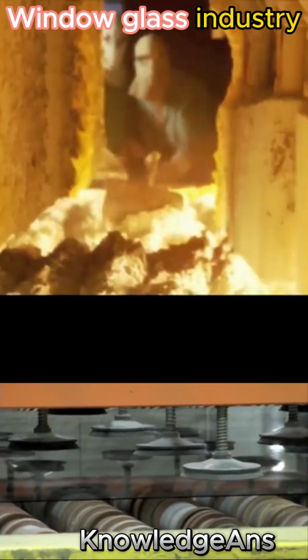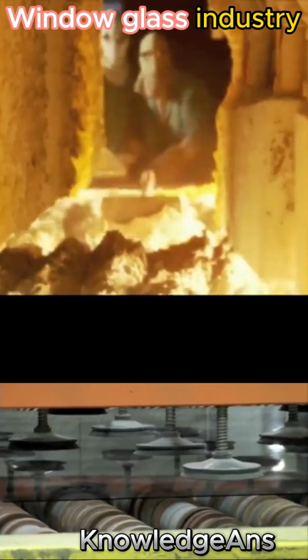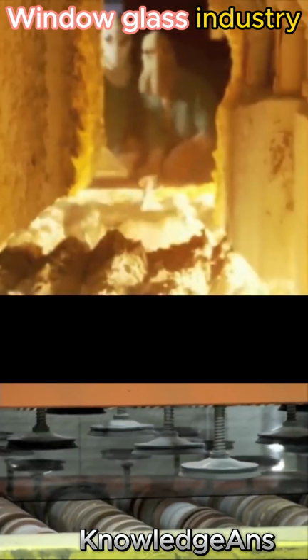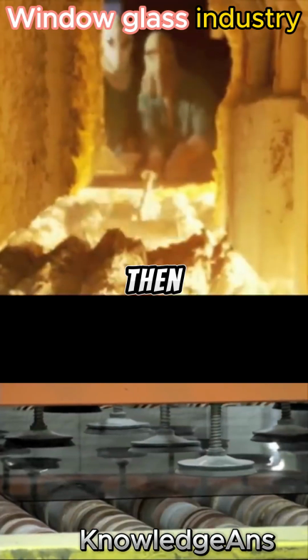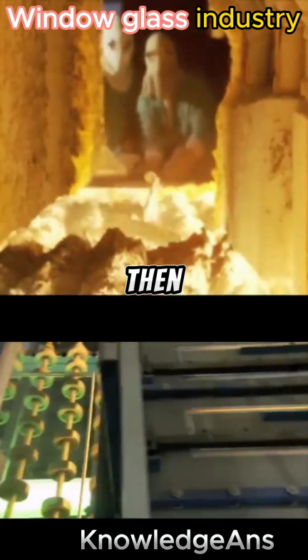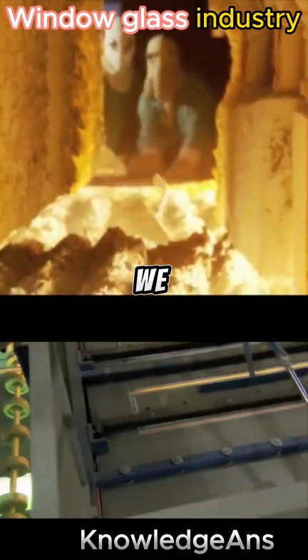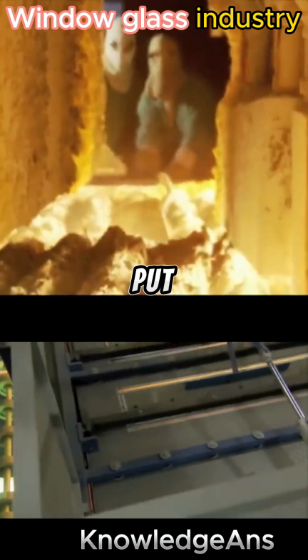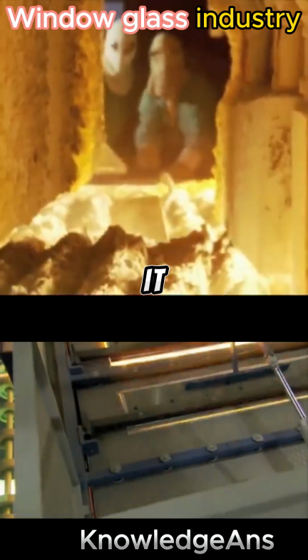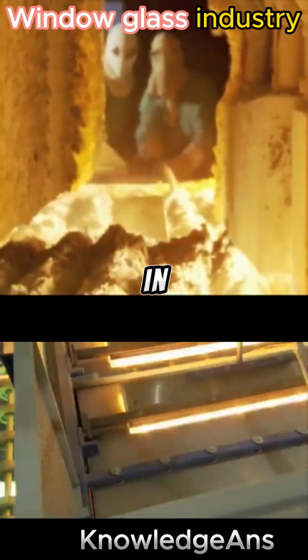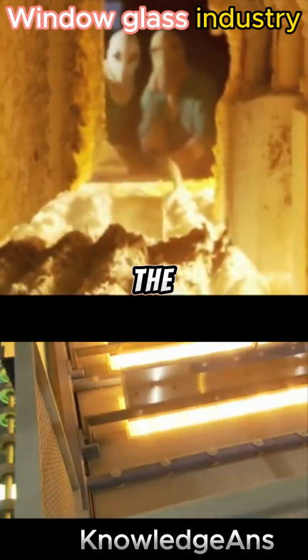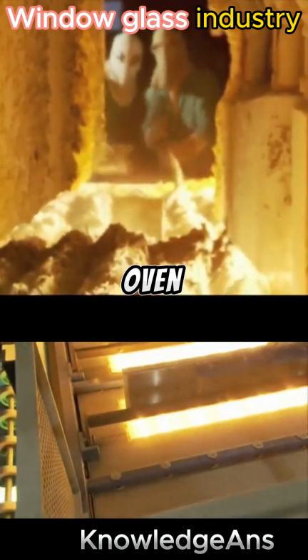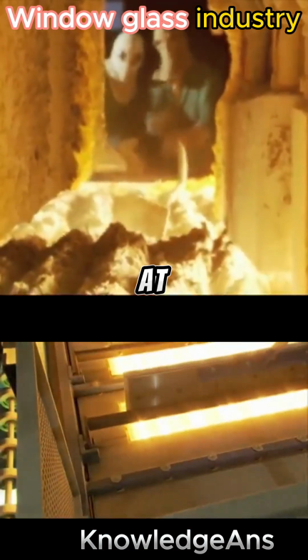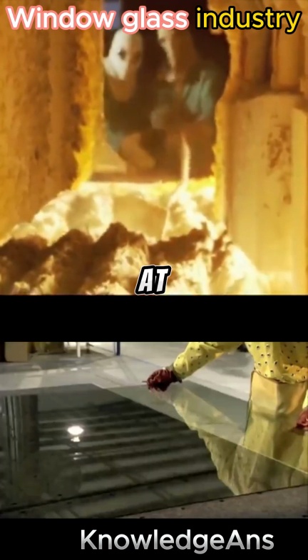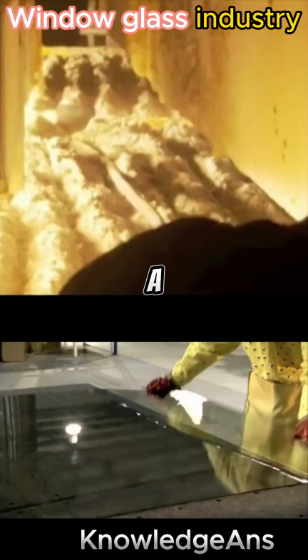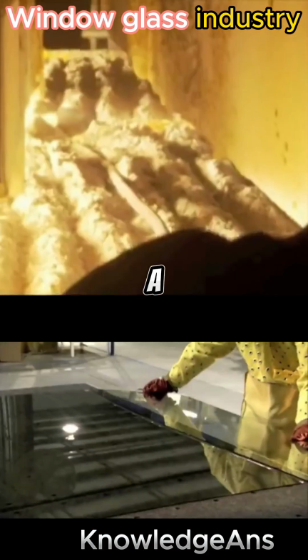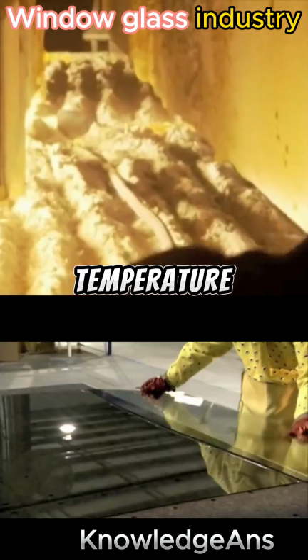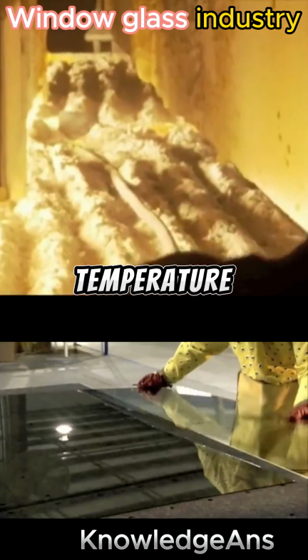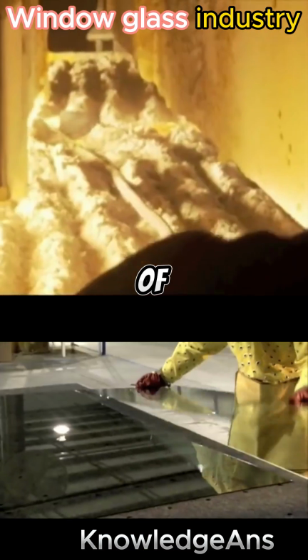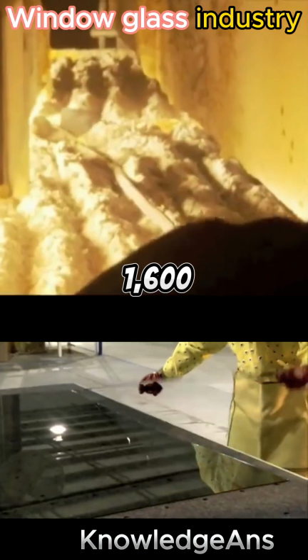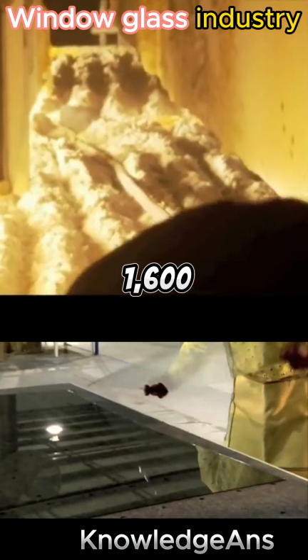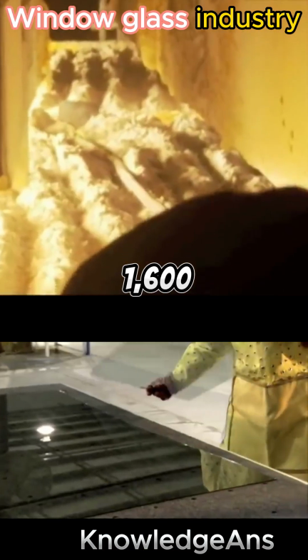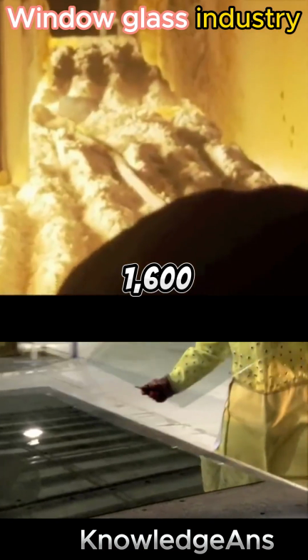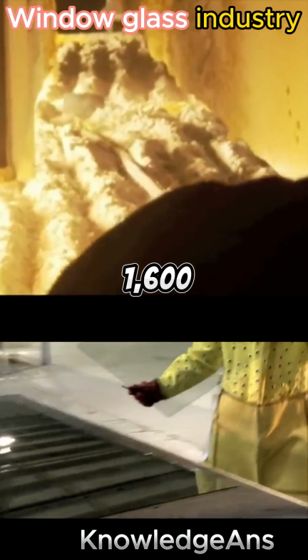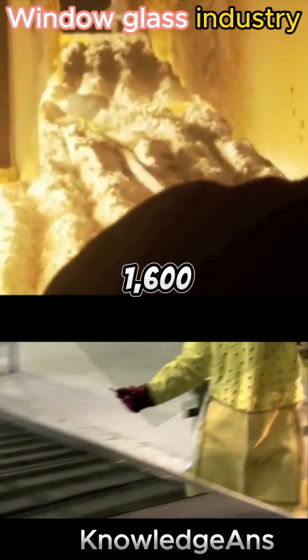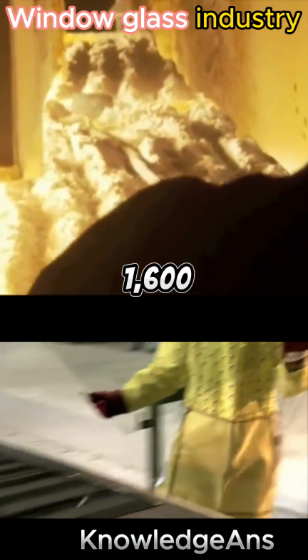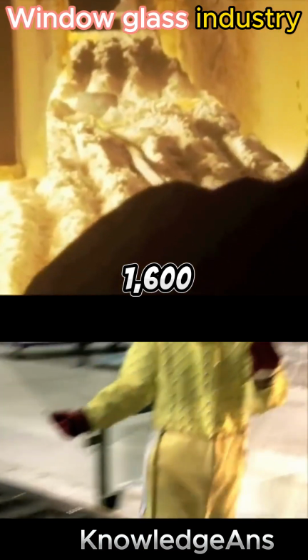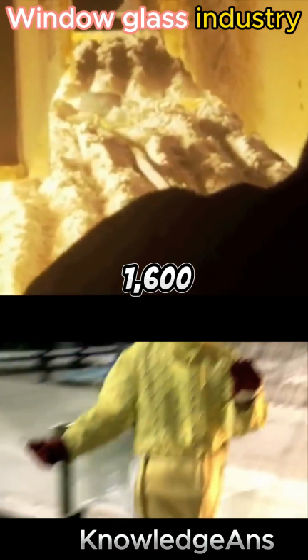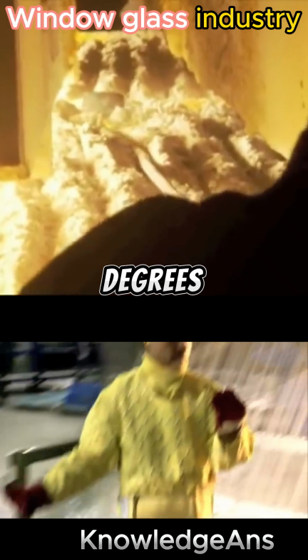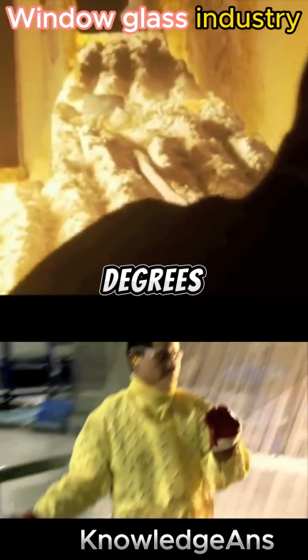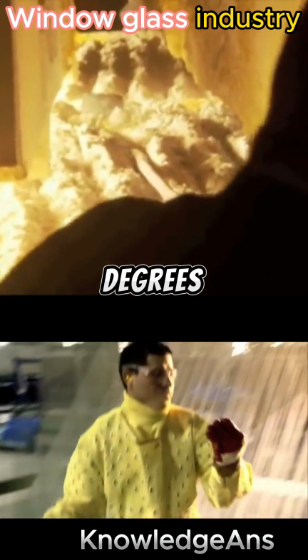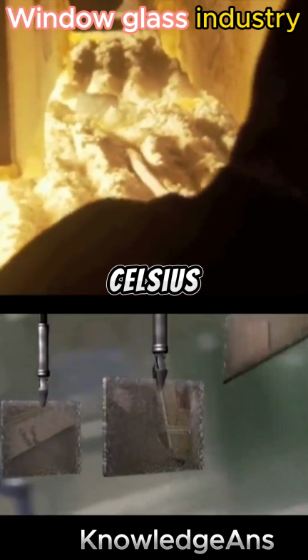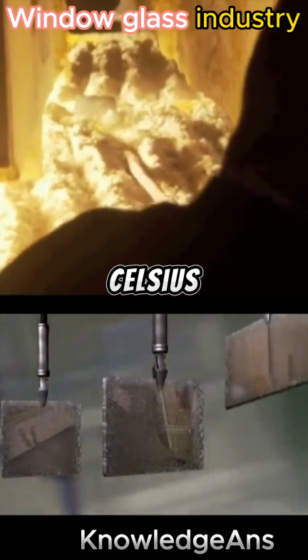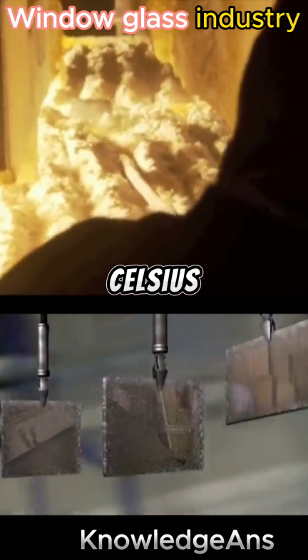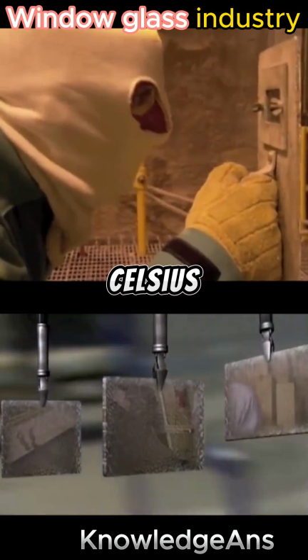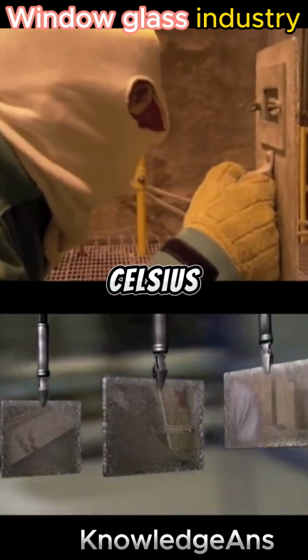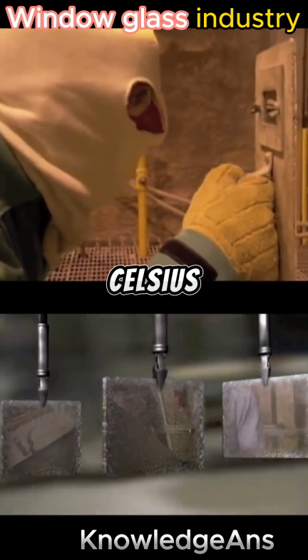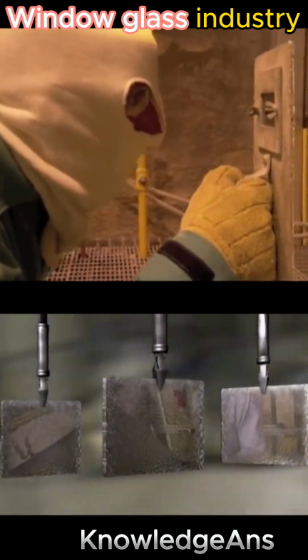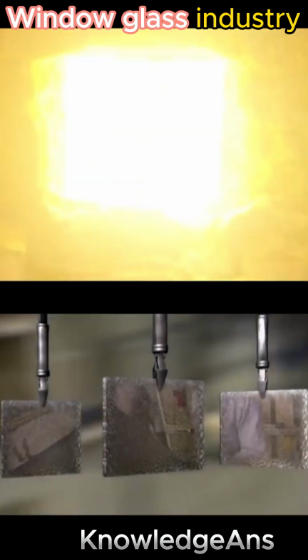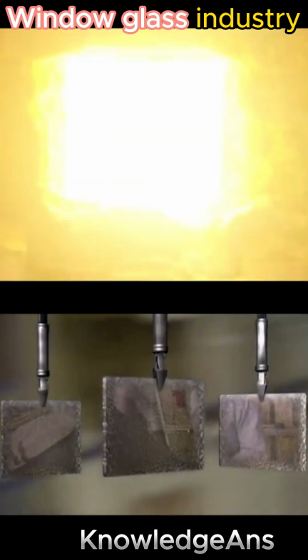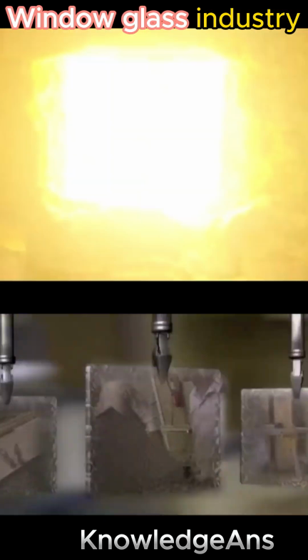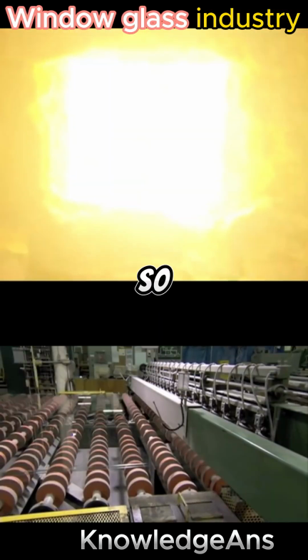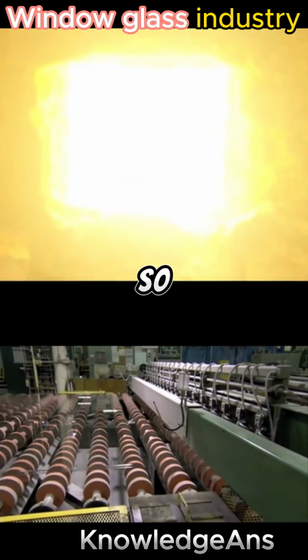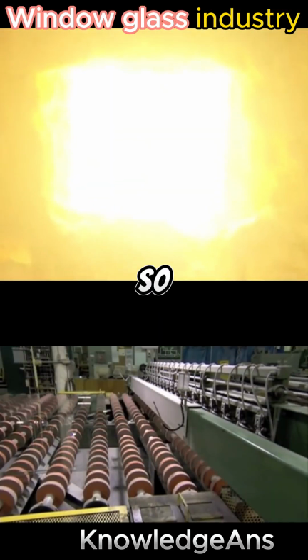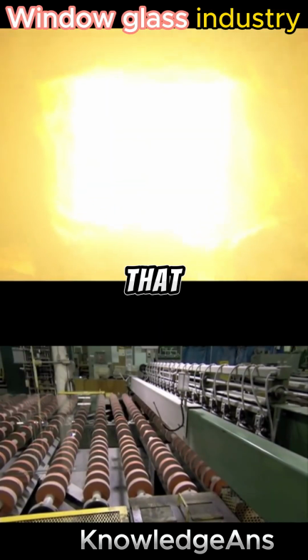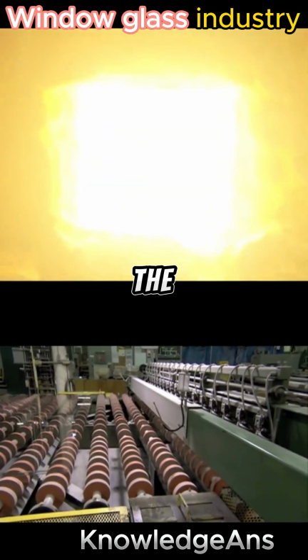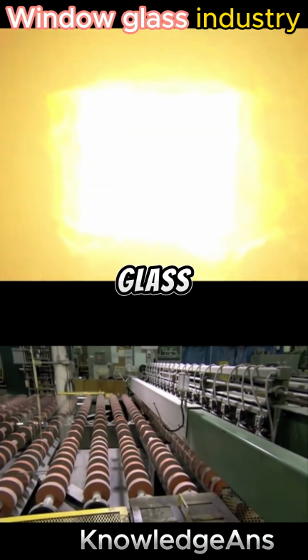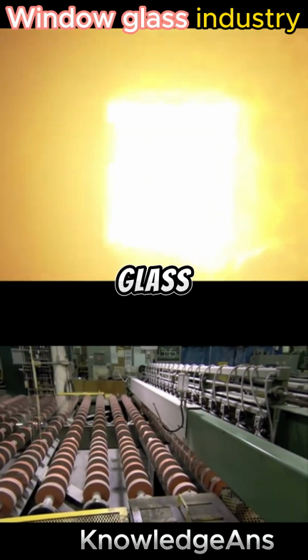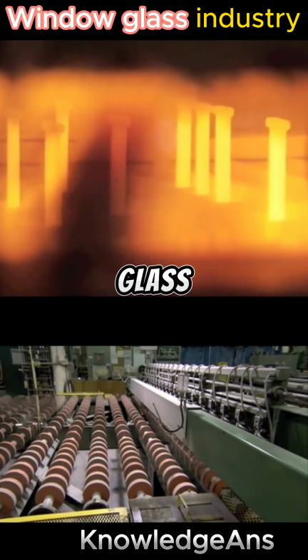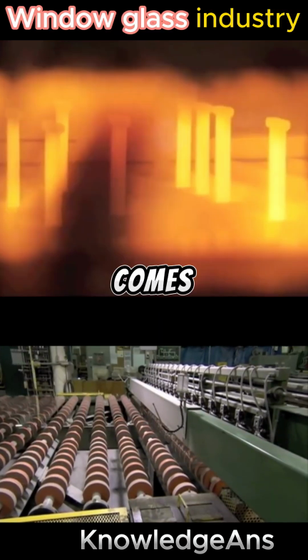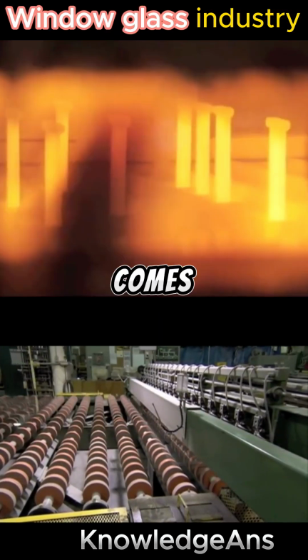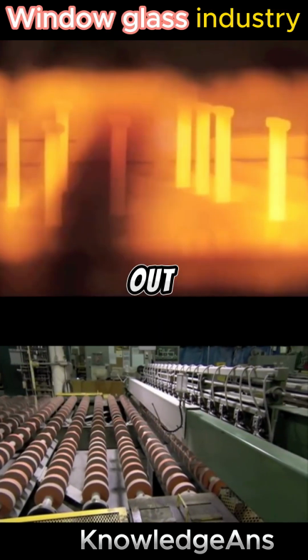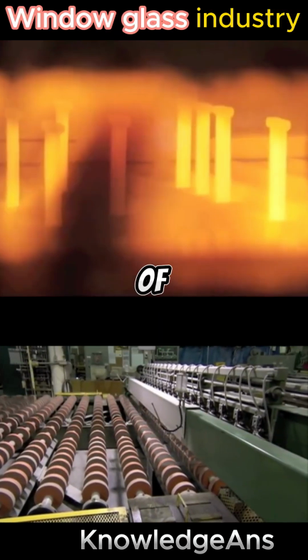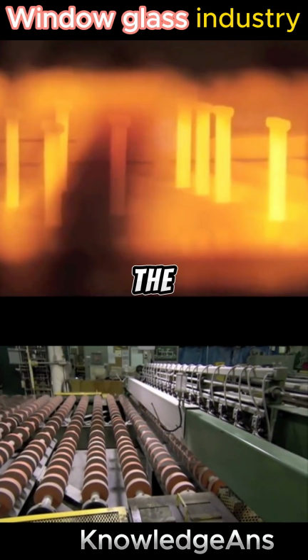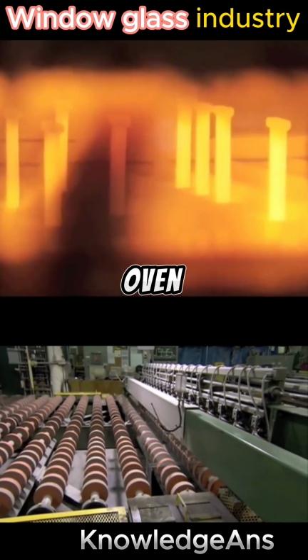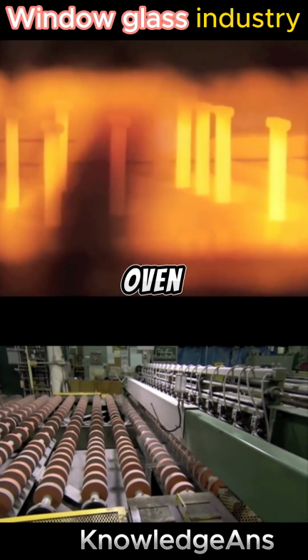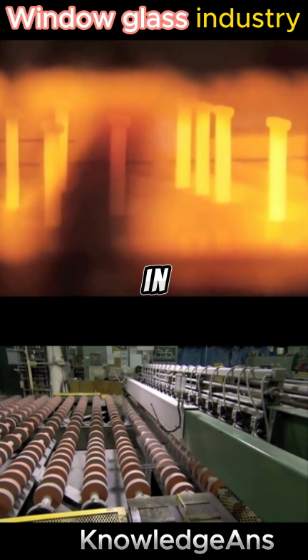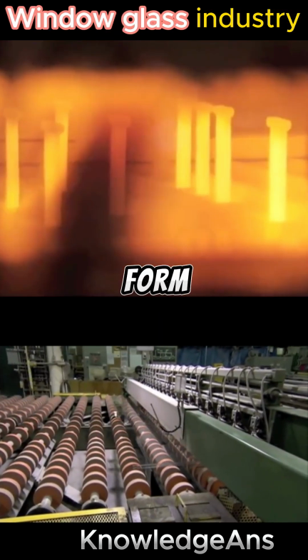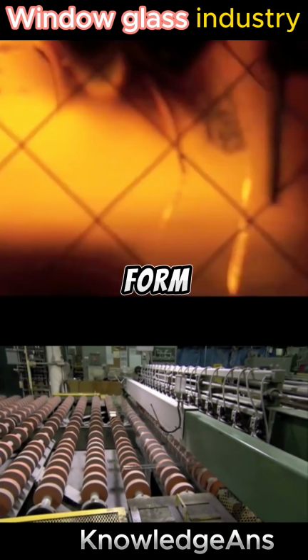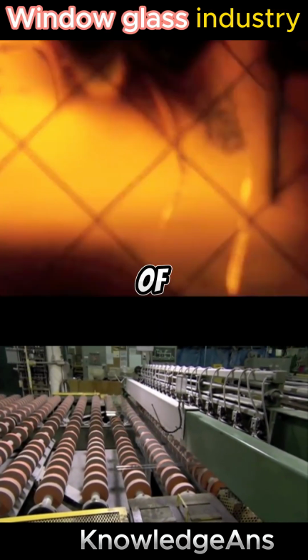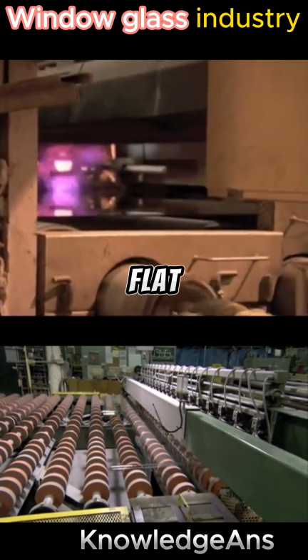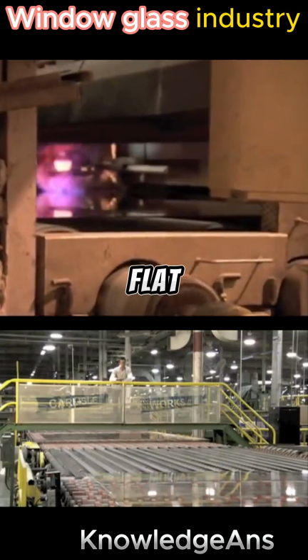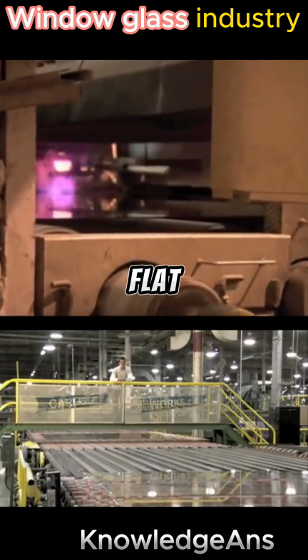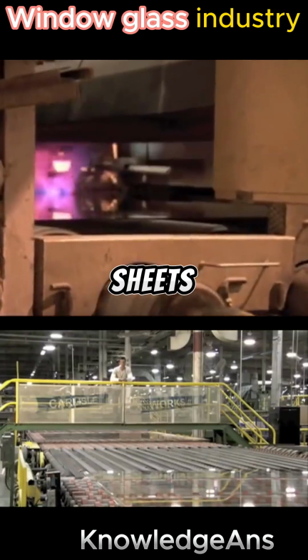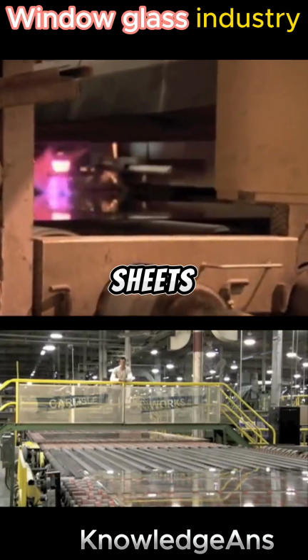Then we put it in the oven at a temperature of 1,600 degrees Celsius, so that the glass comes out of the oven in the form of flat sheets.